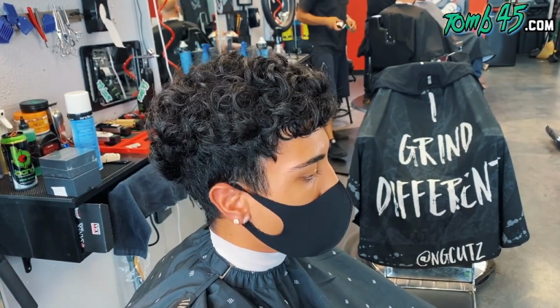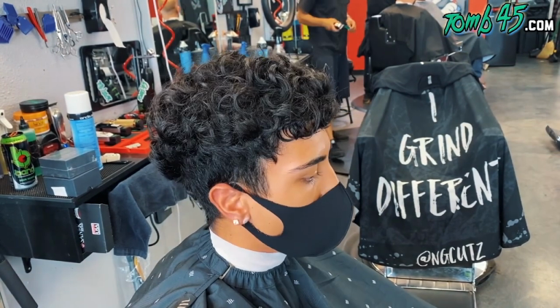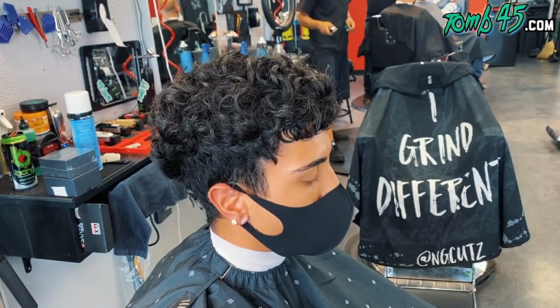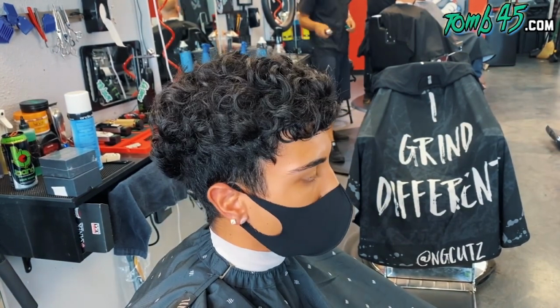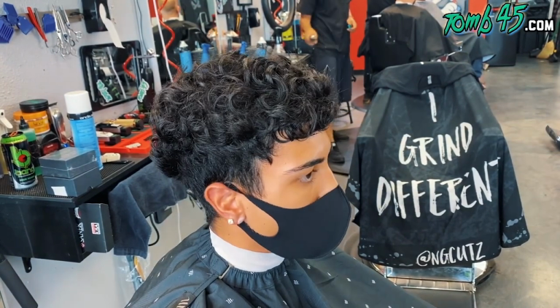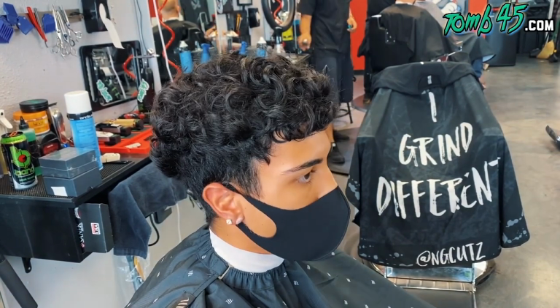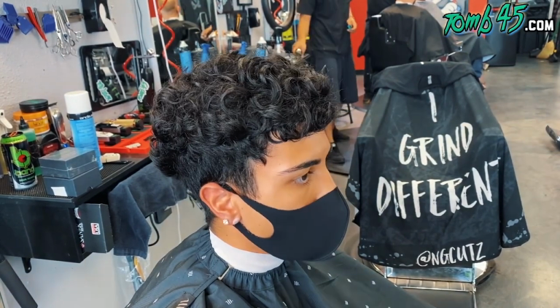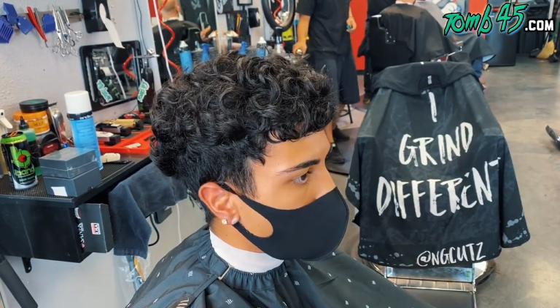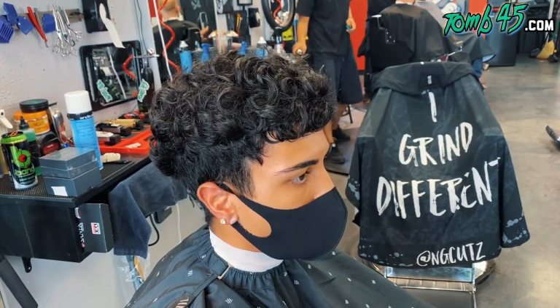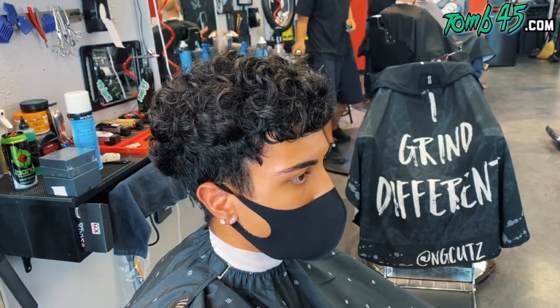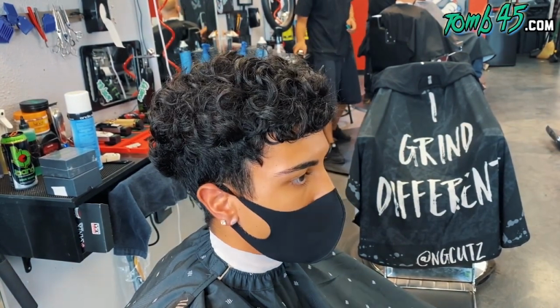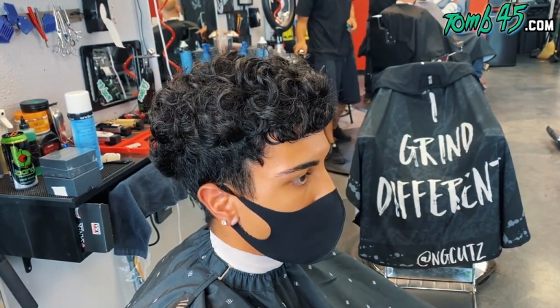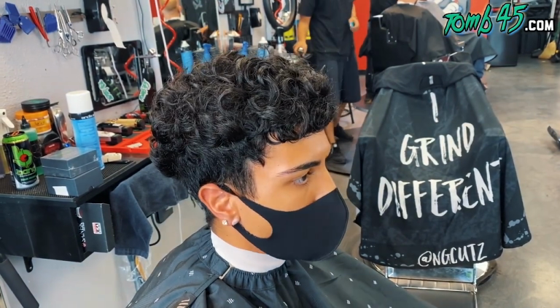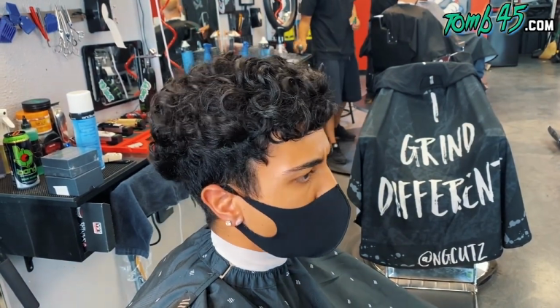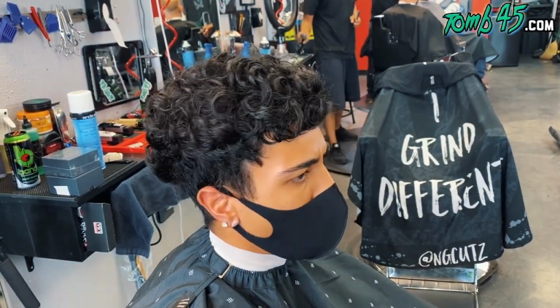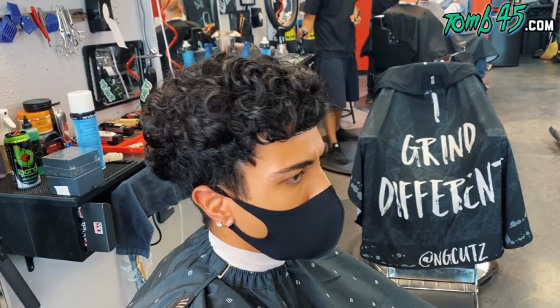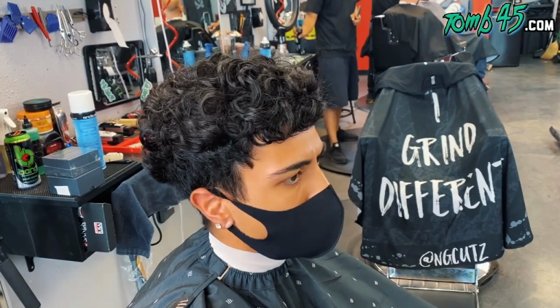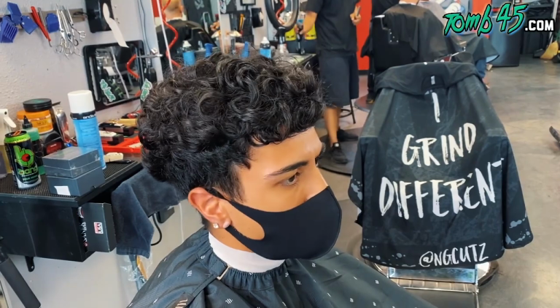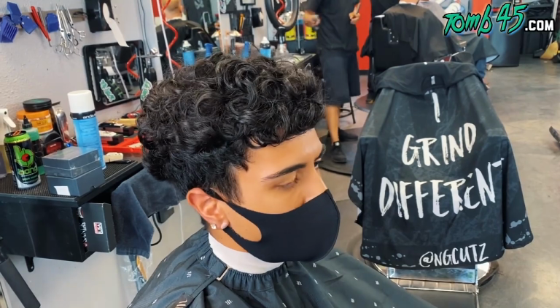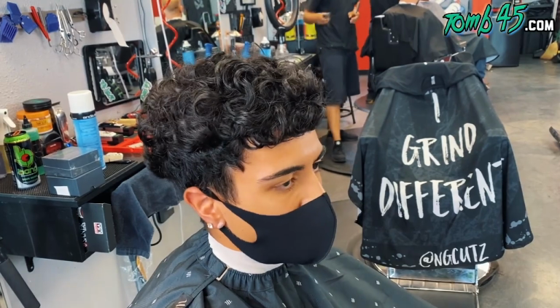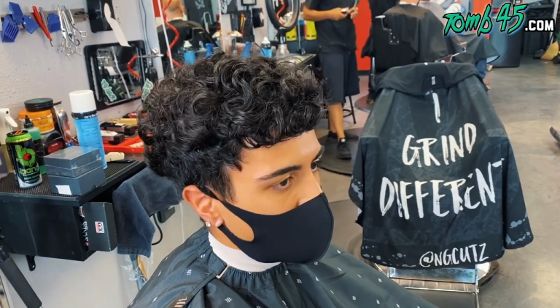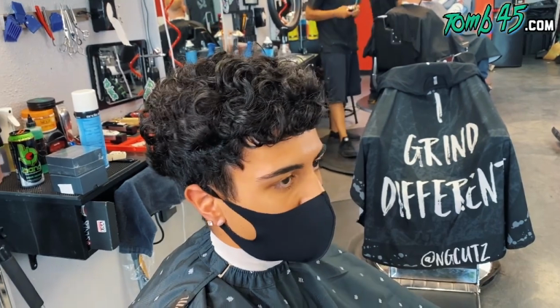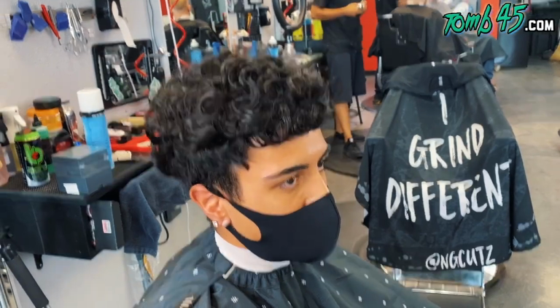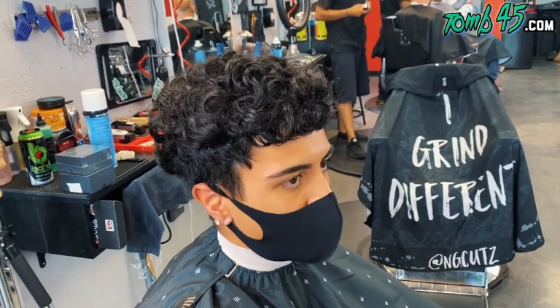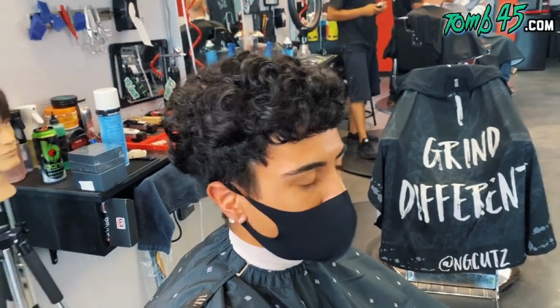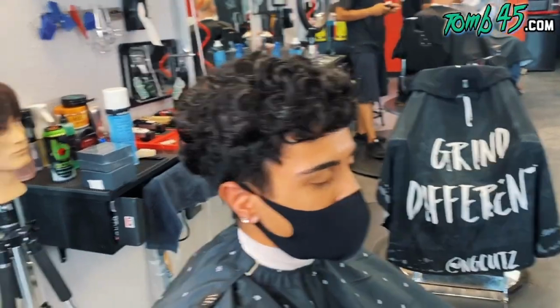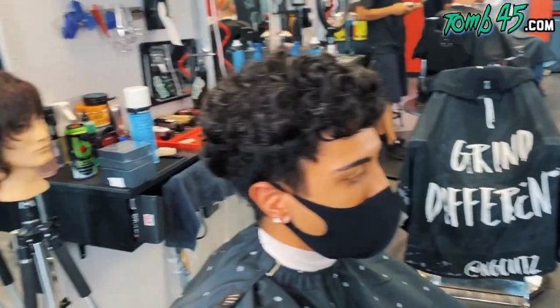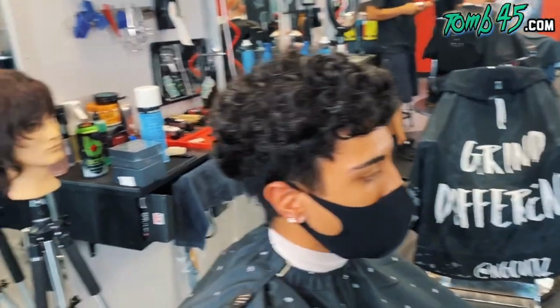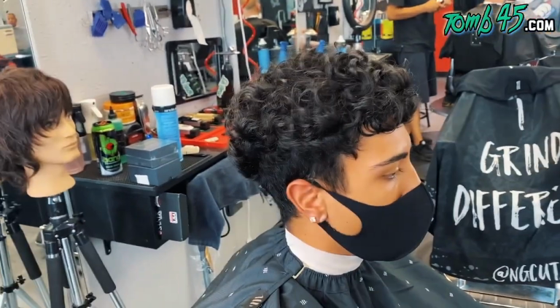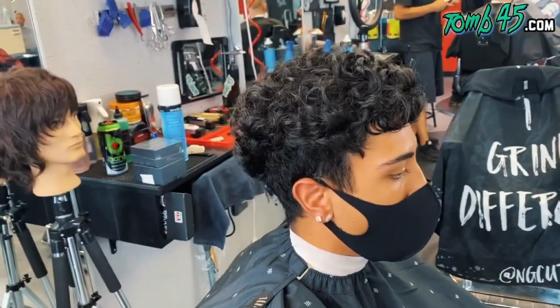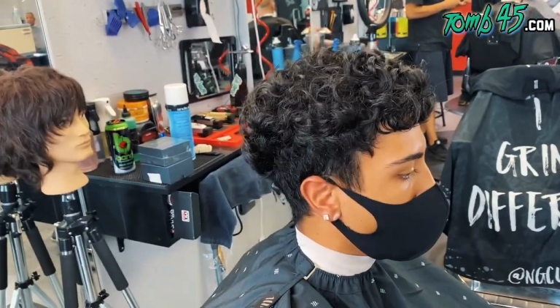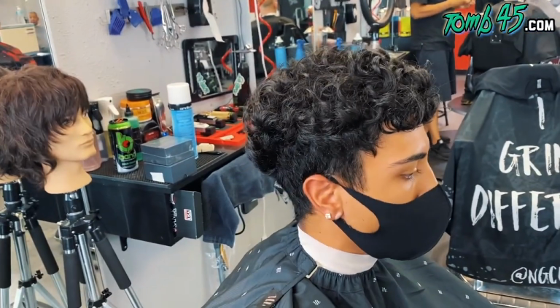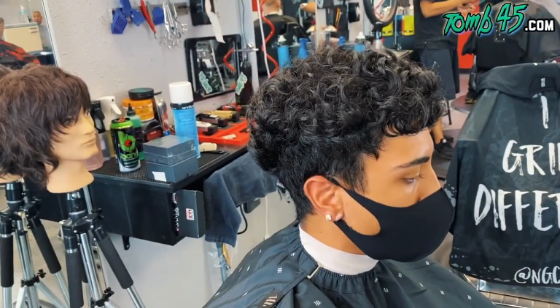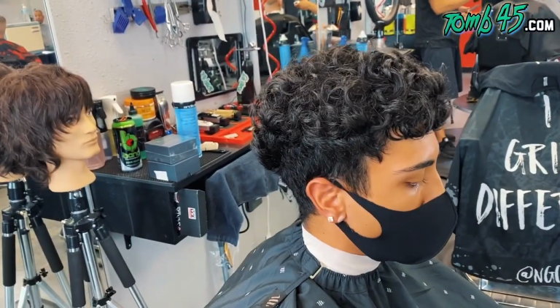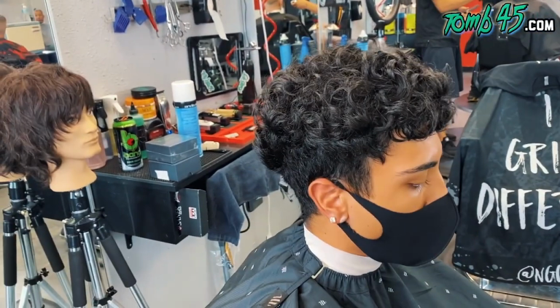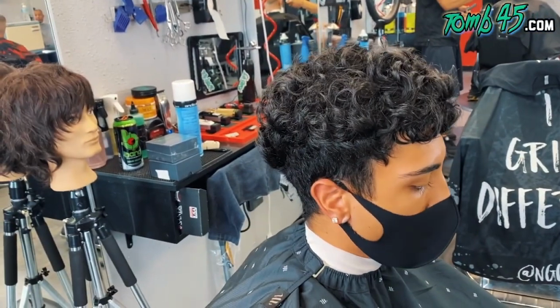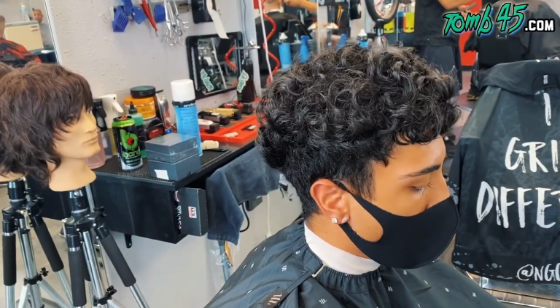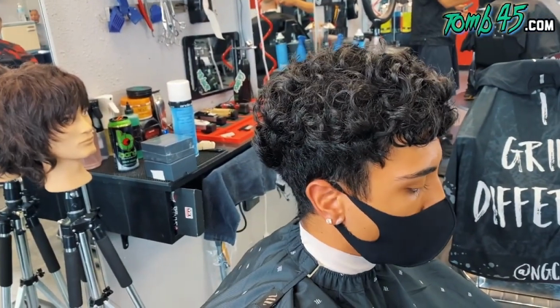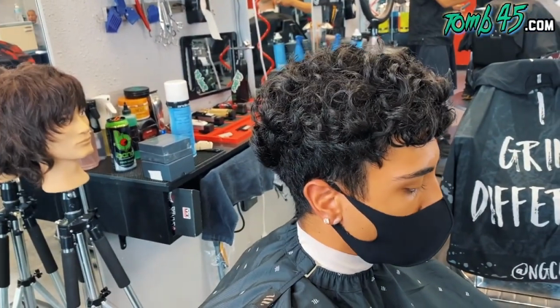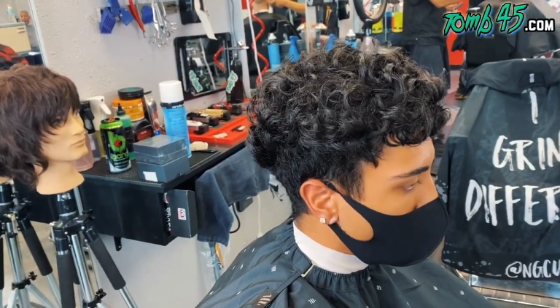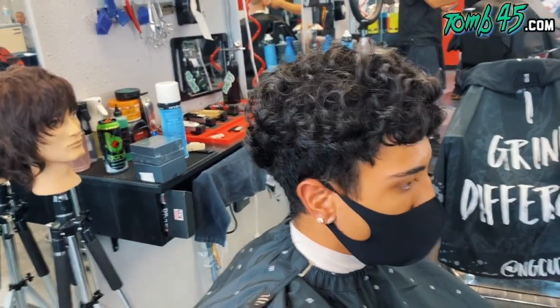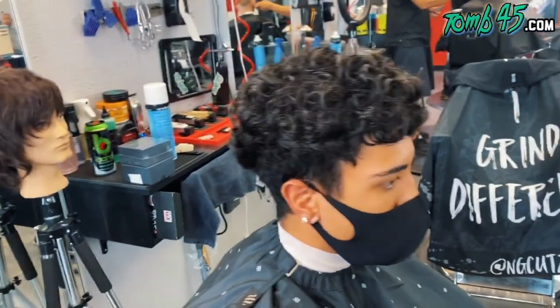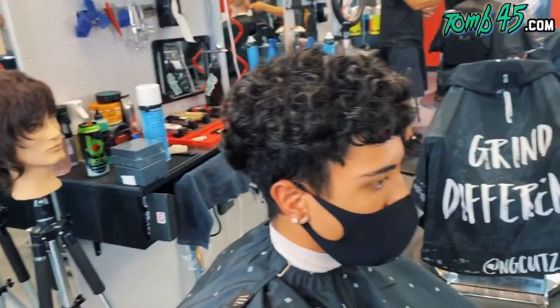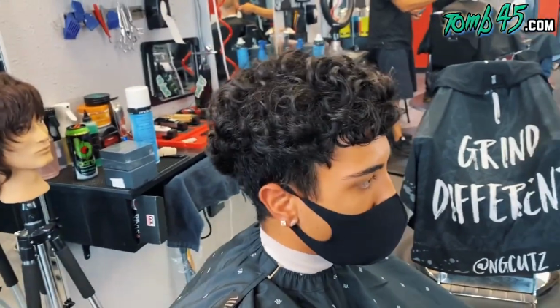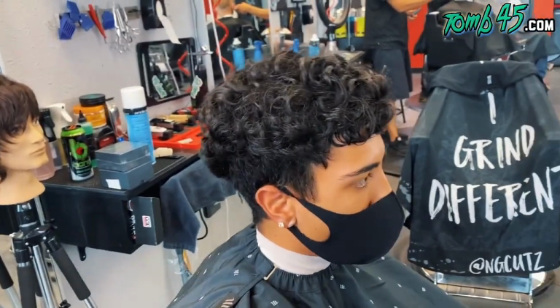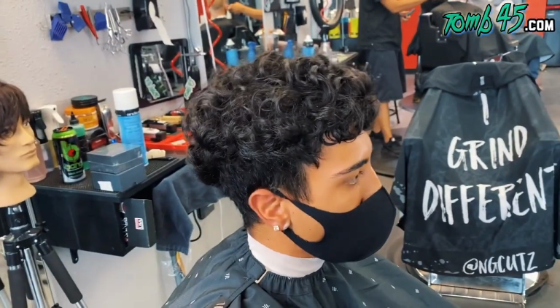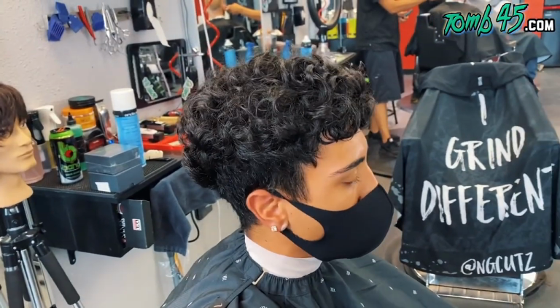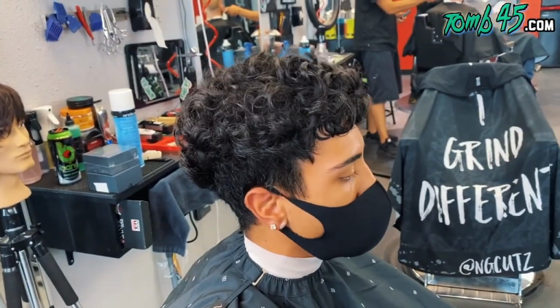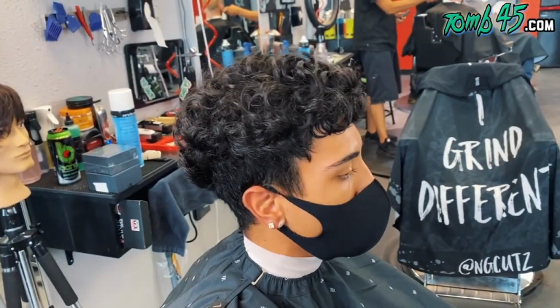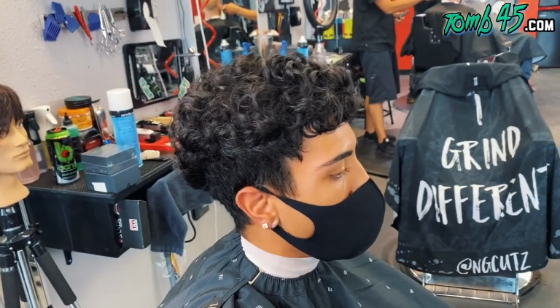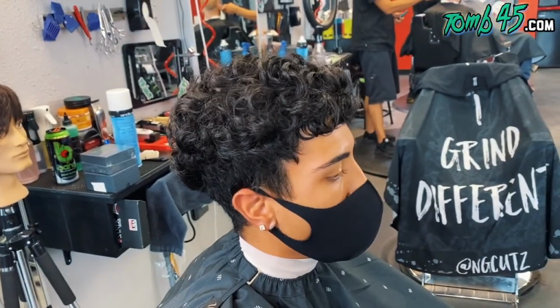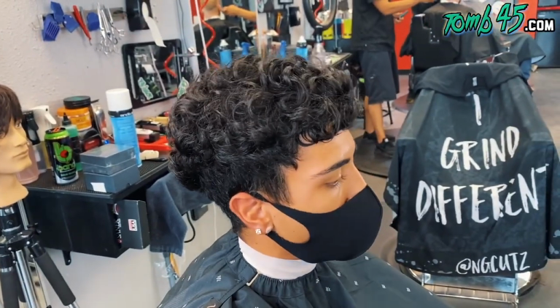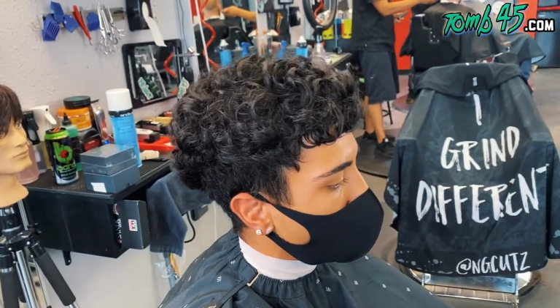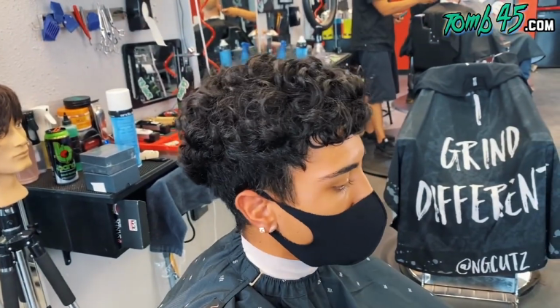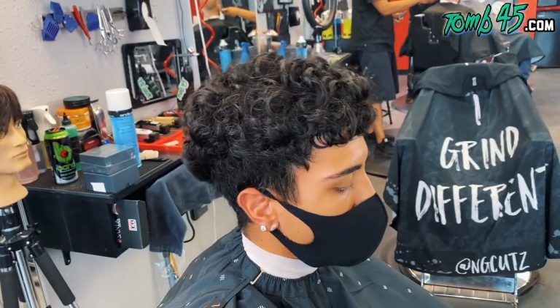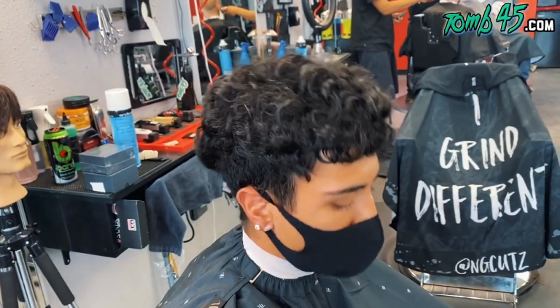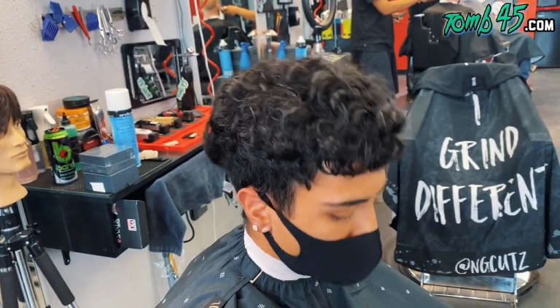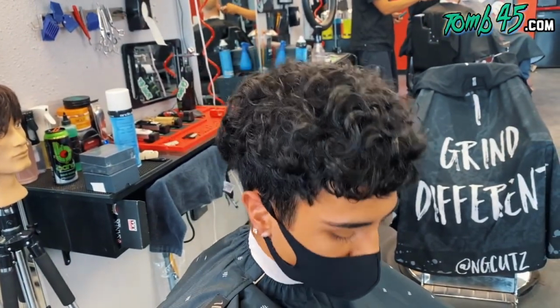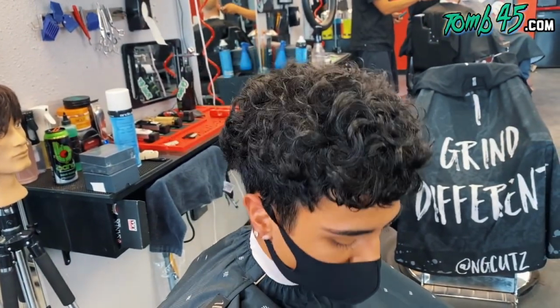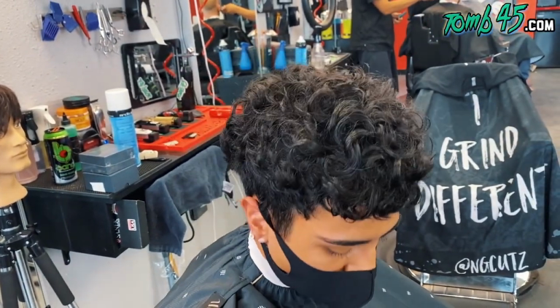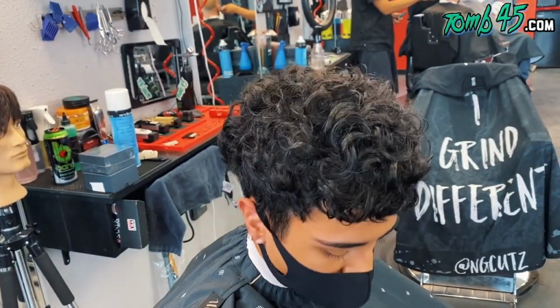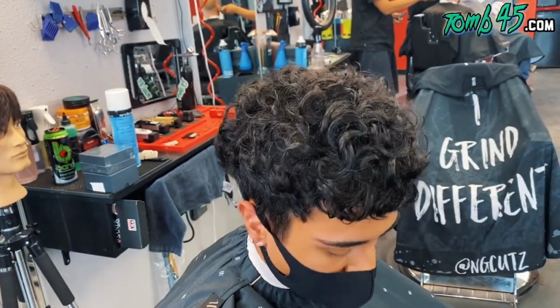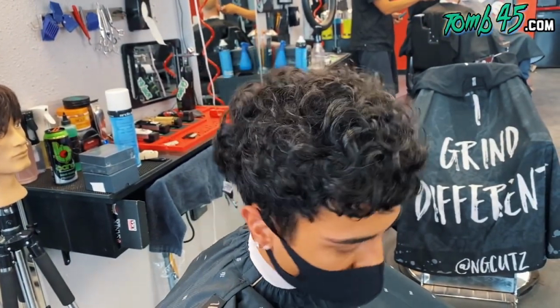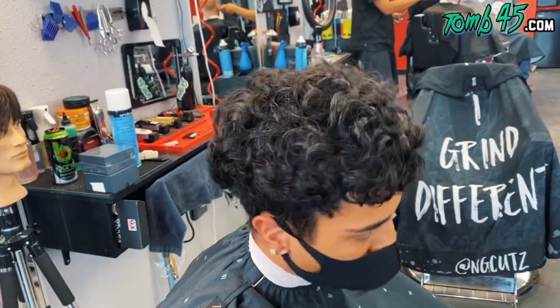And then do you want anything on the top? No. All right, cool man, let's do it. Appreciate you coming in, man. Appreciate it.